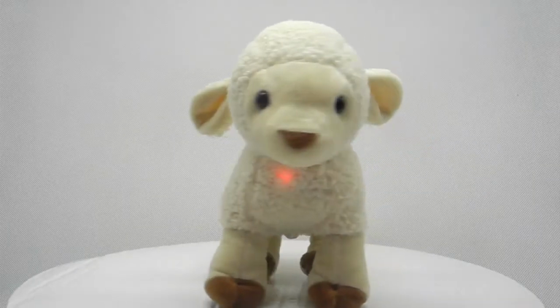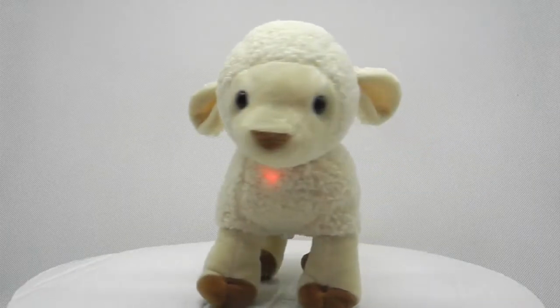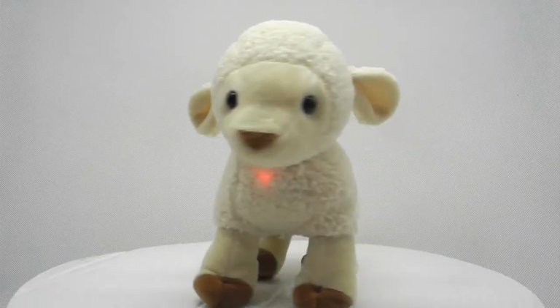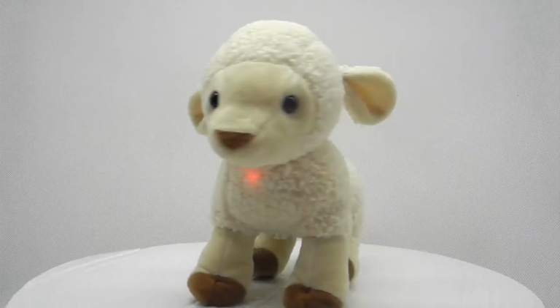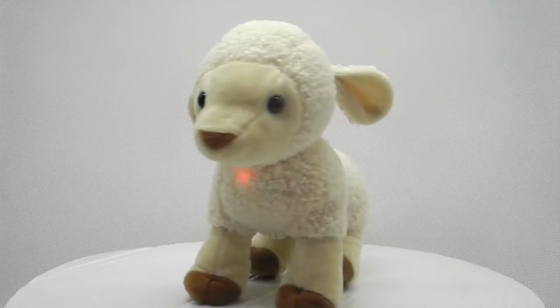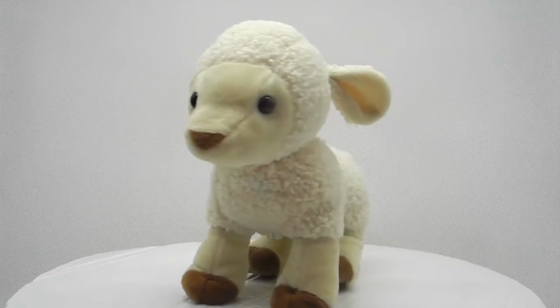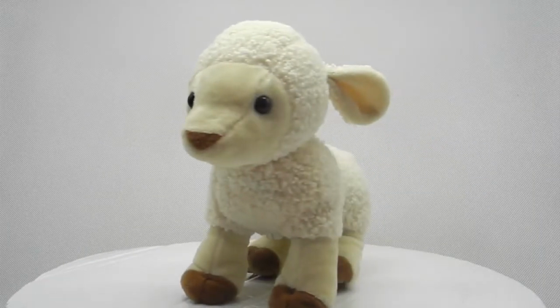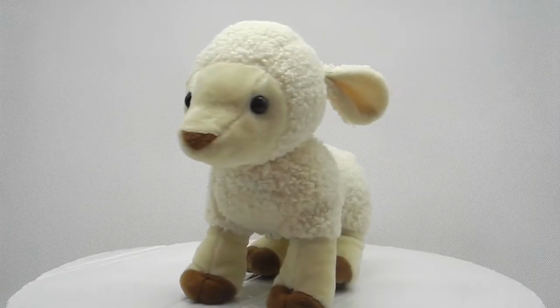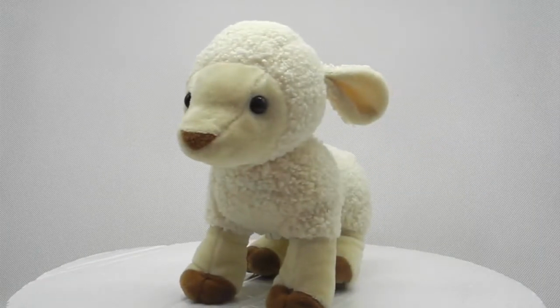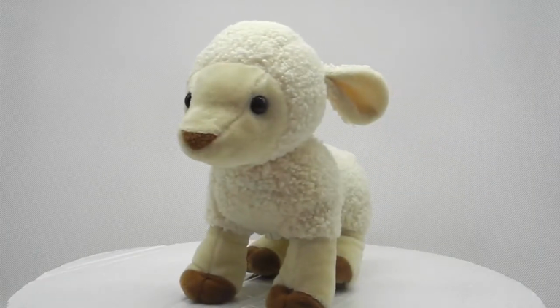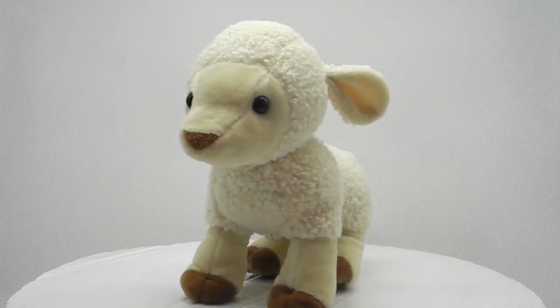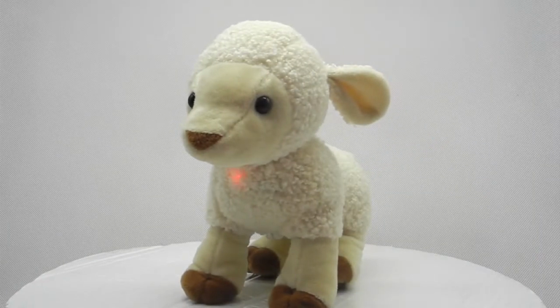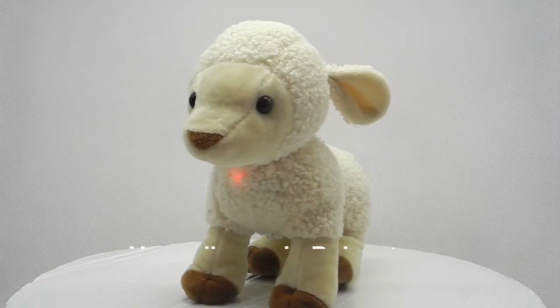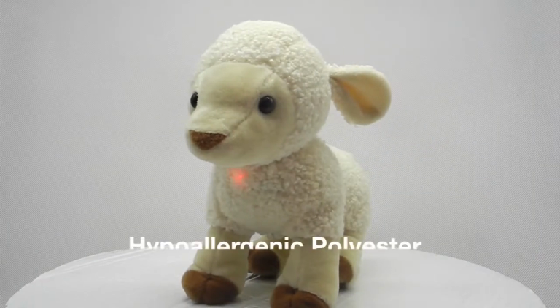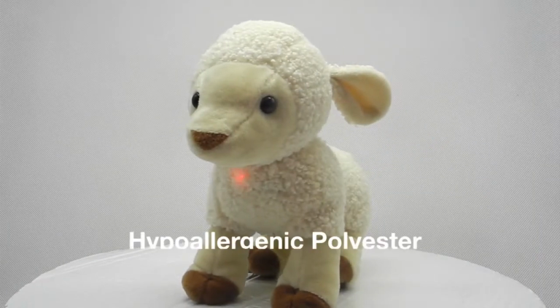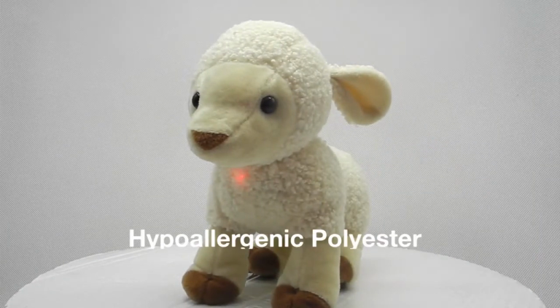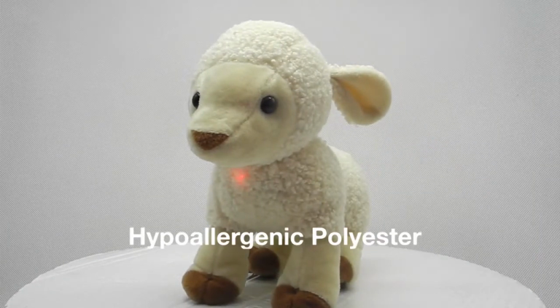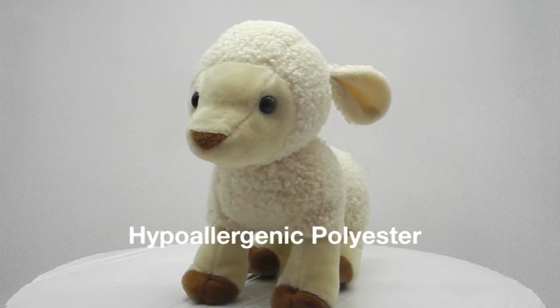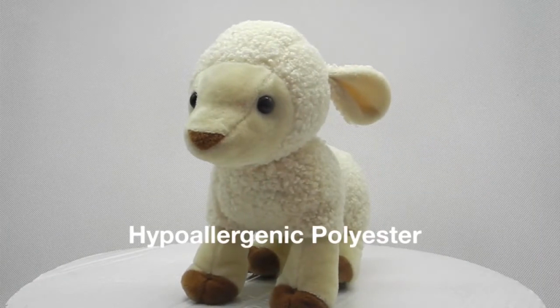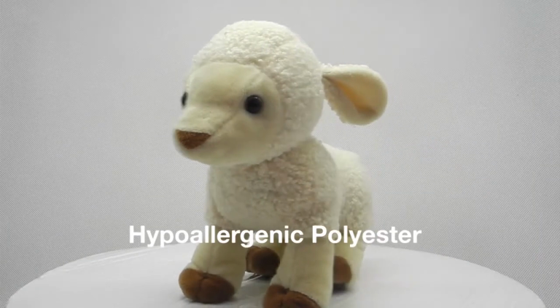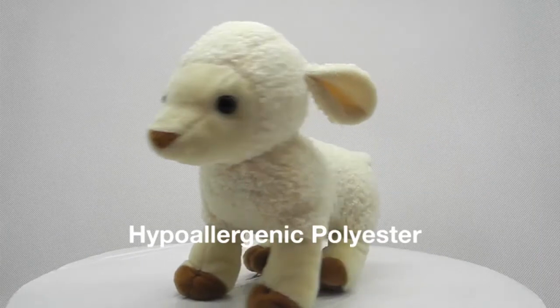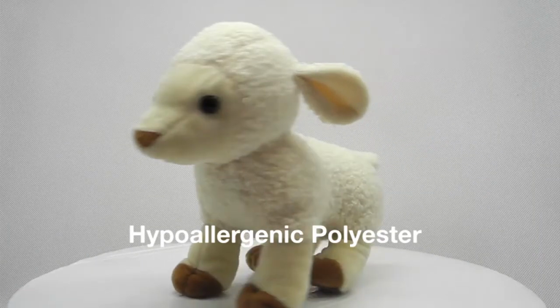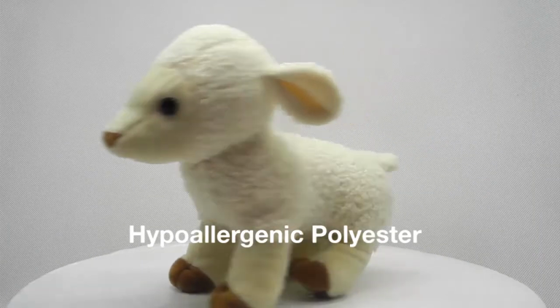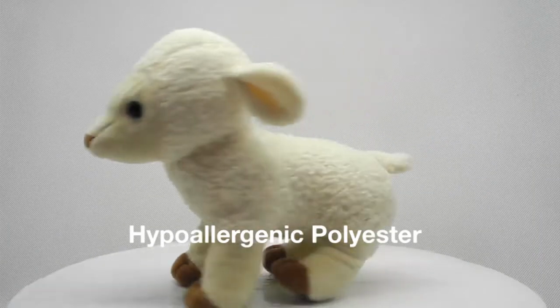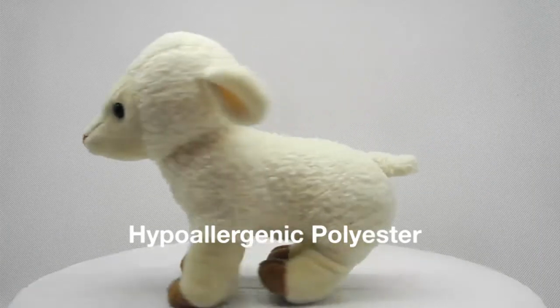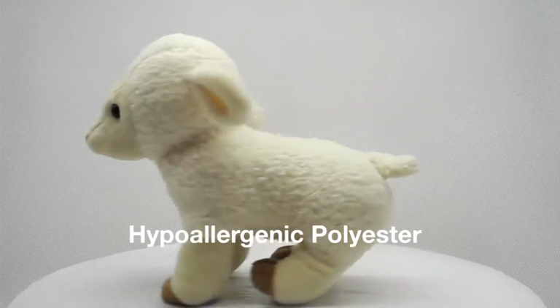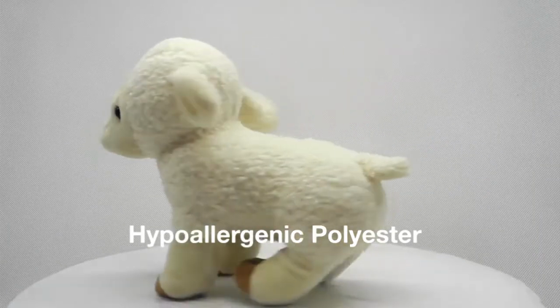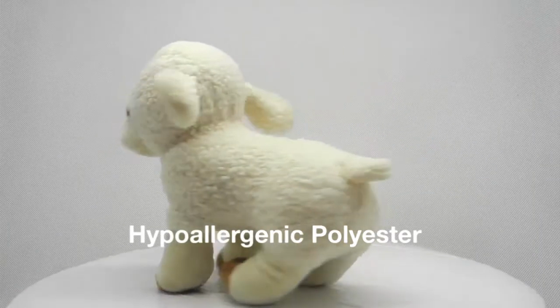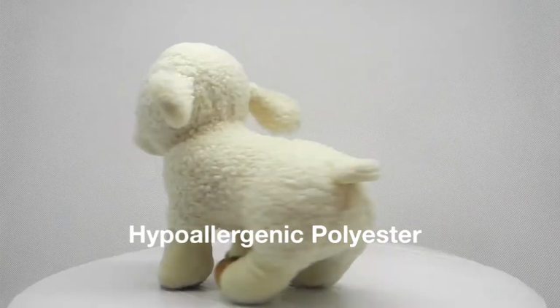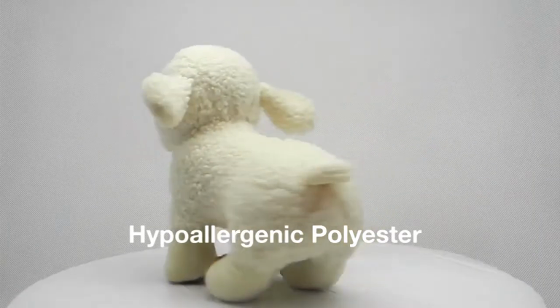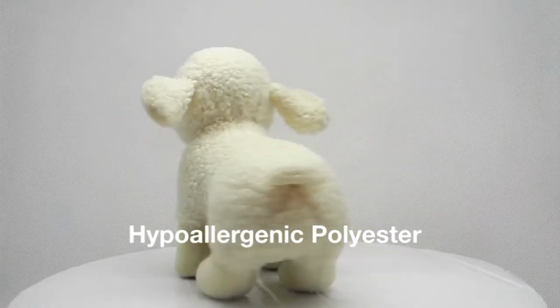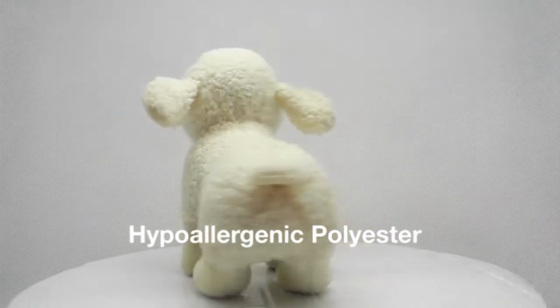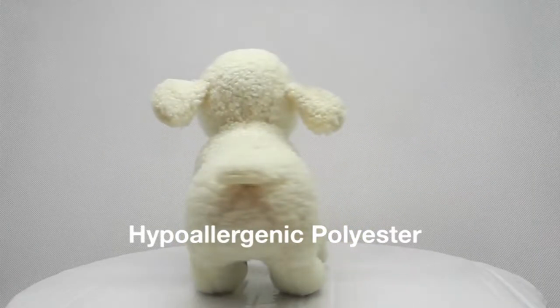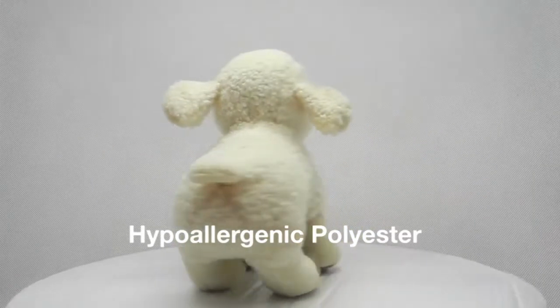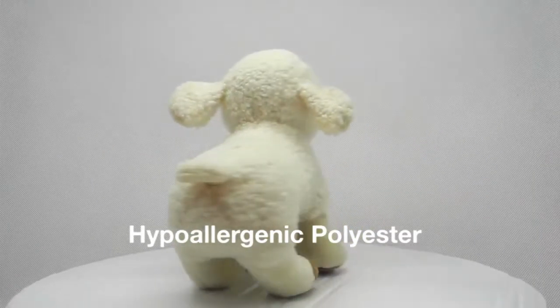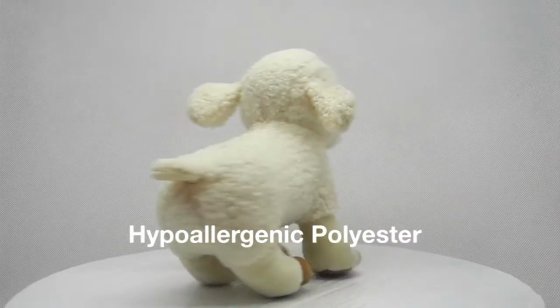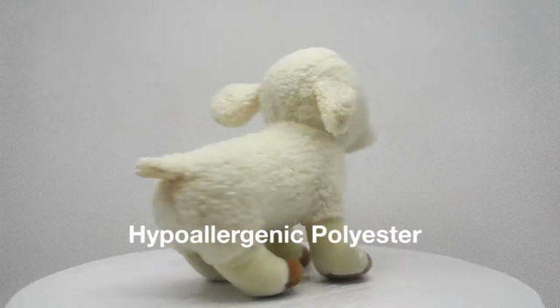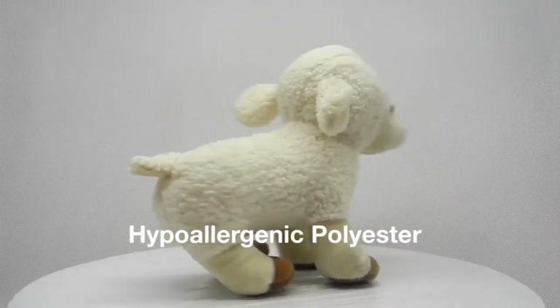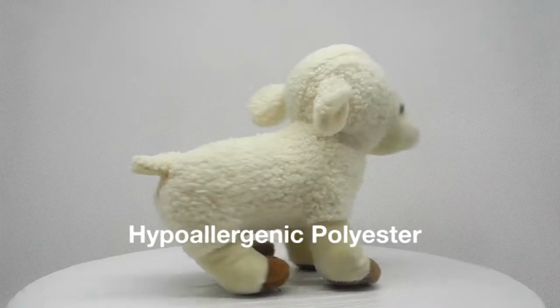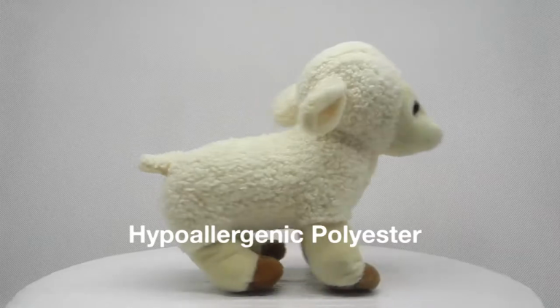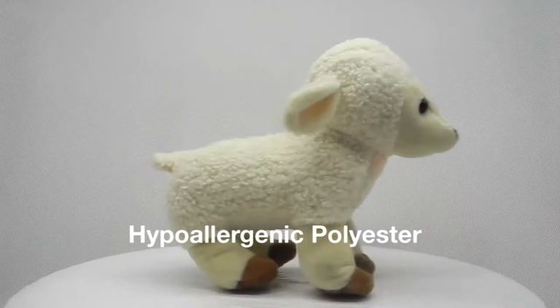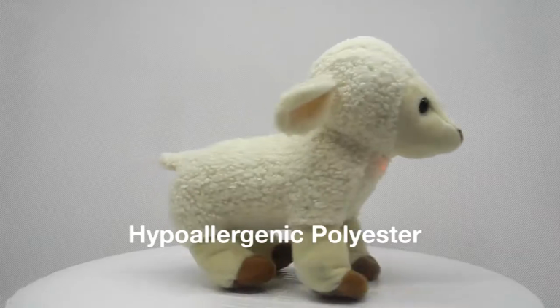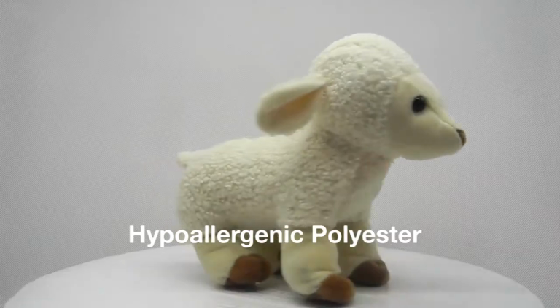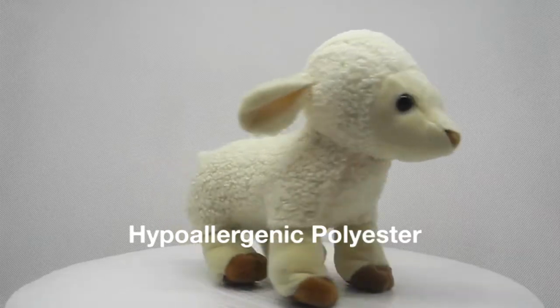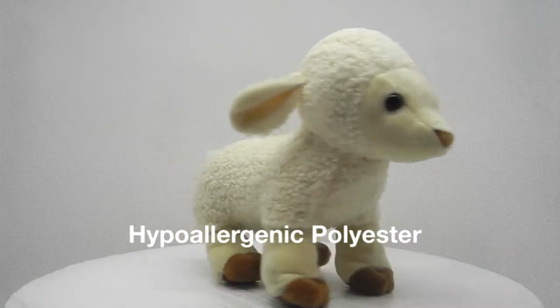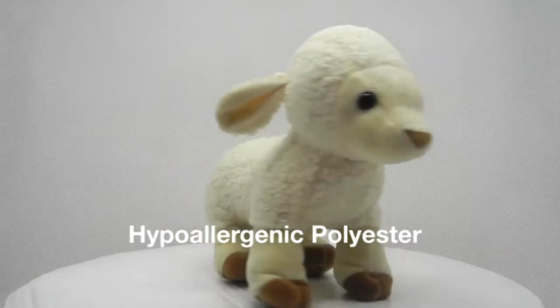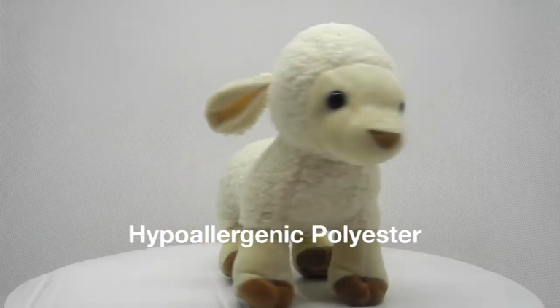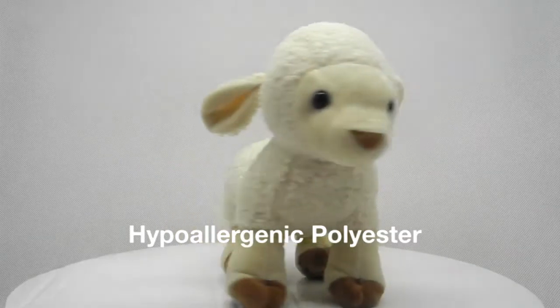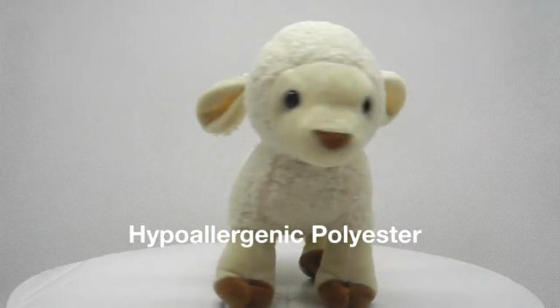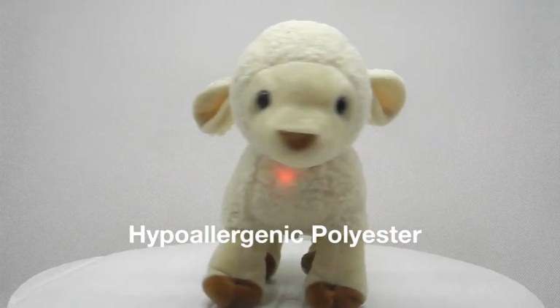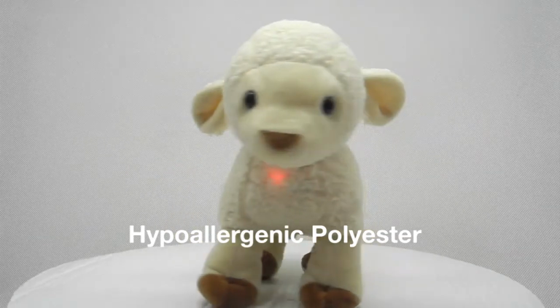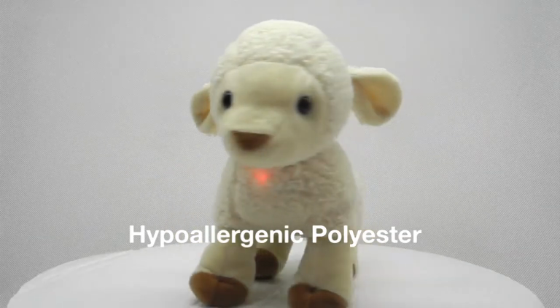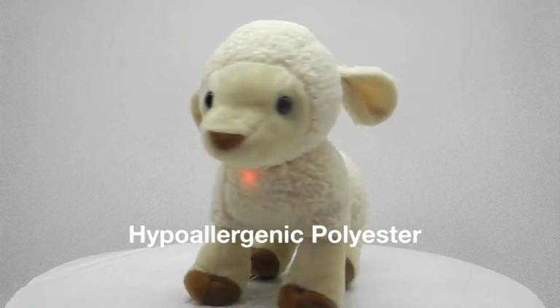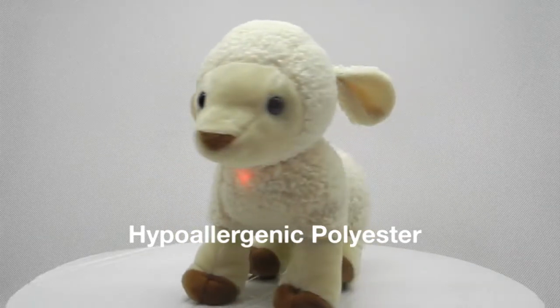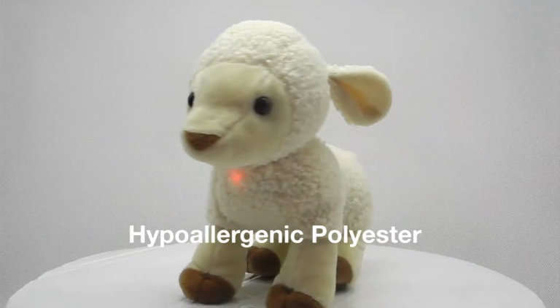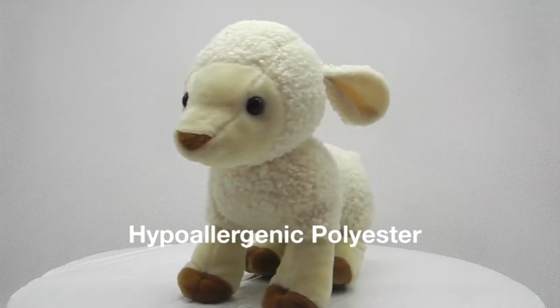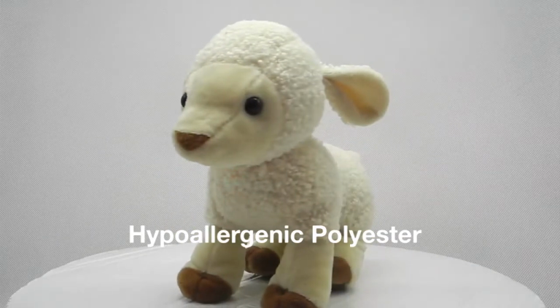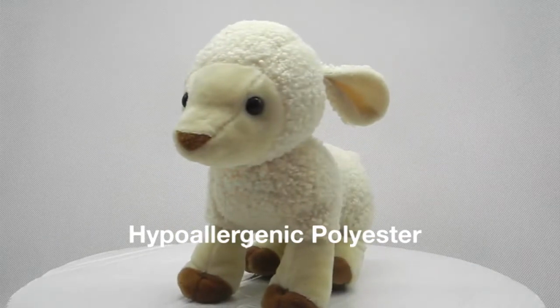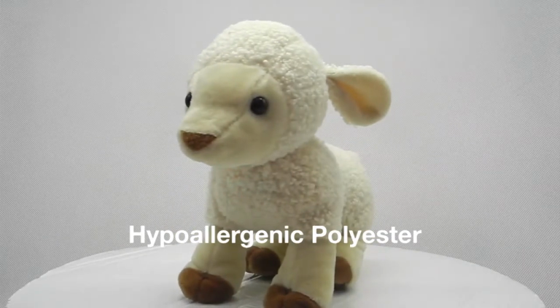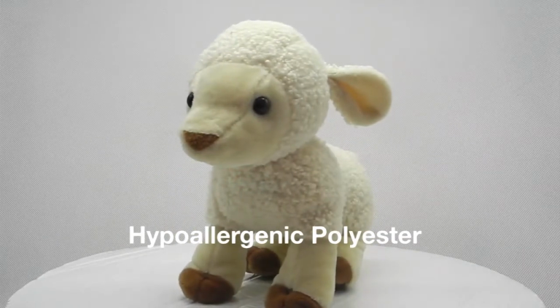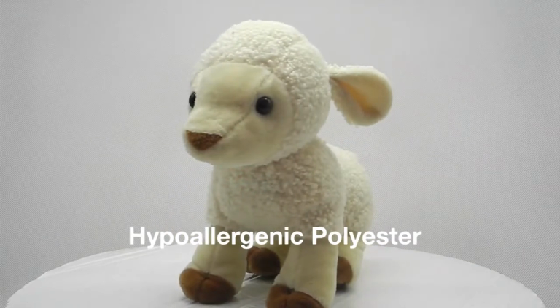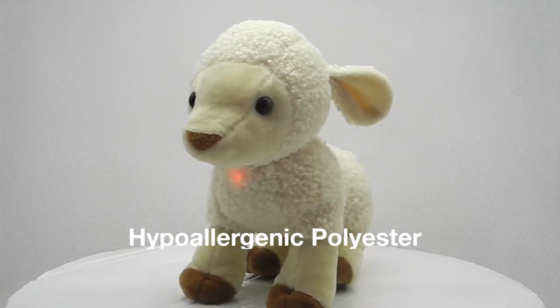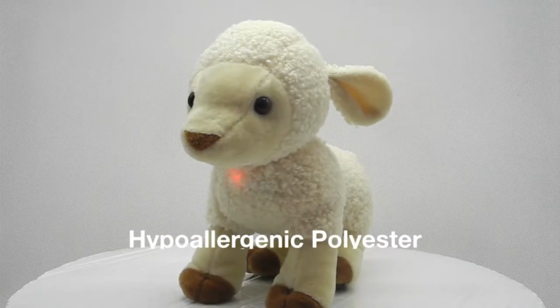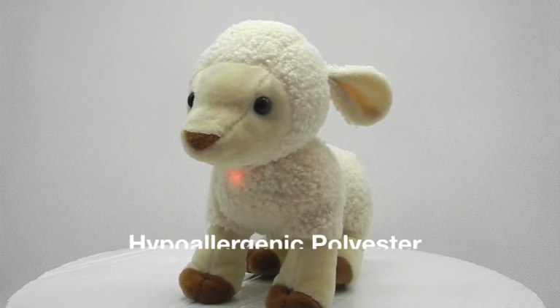My Little Lamb is made of hypoallergenic polyester material, so it is safe for children to cuddle with.